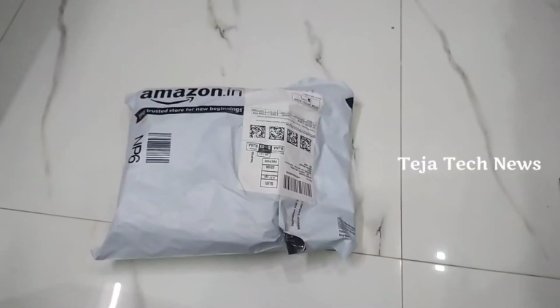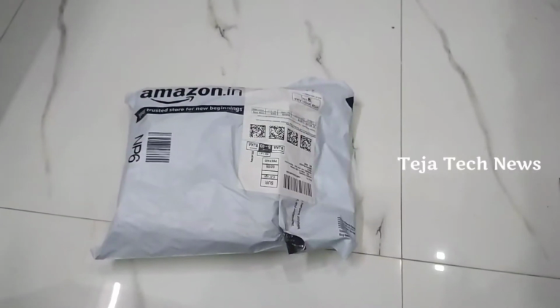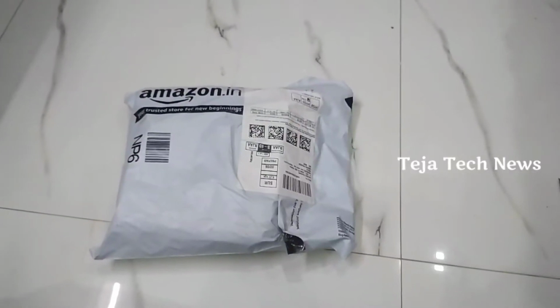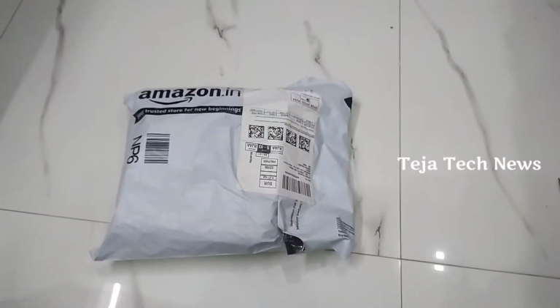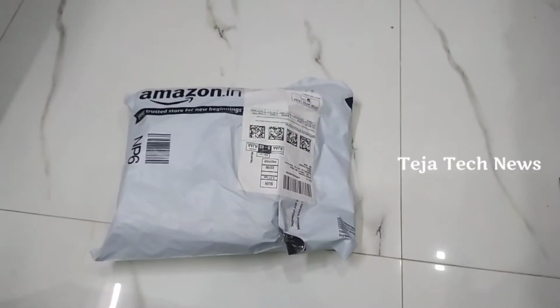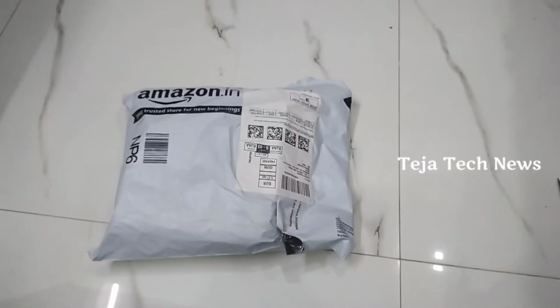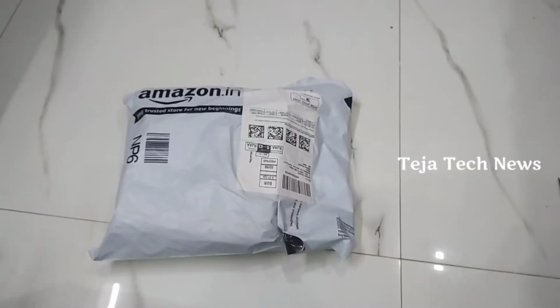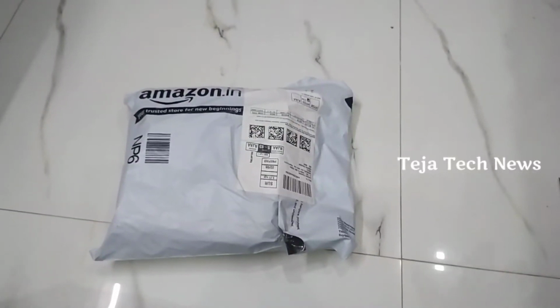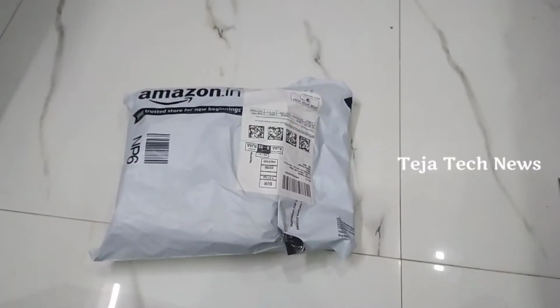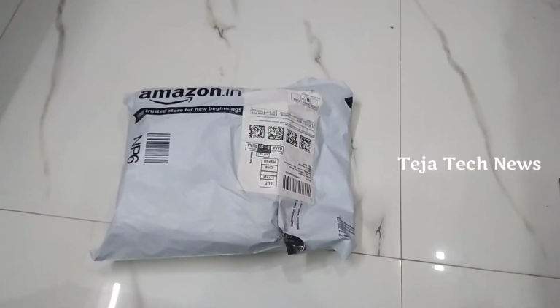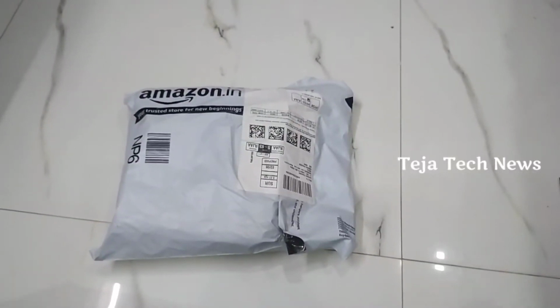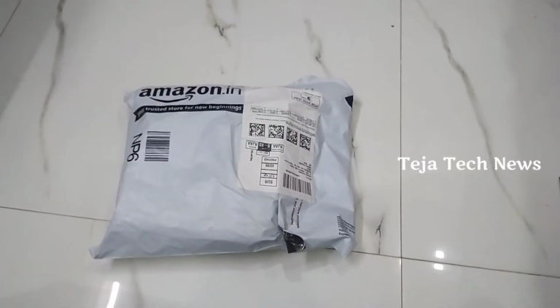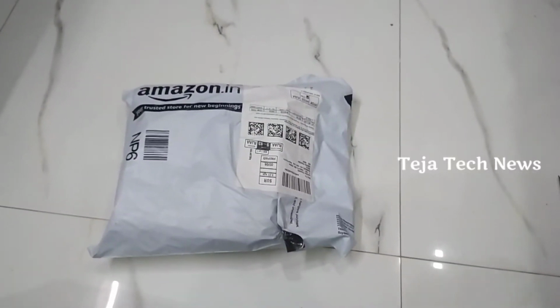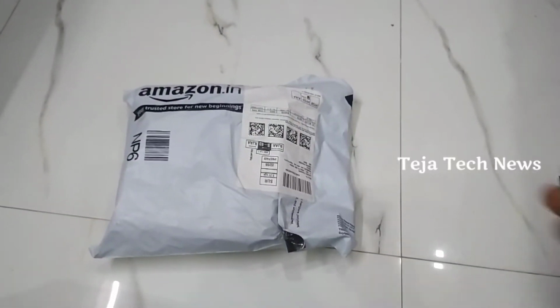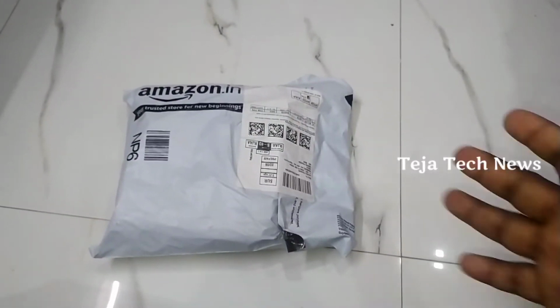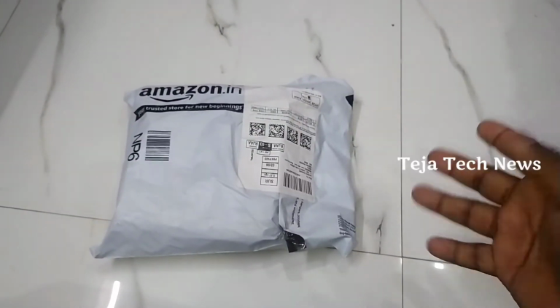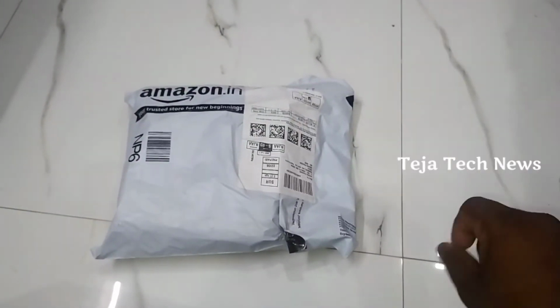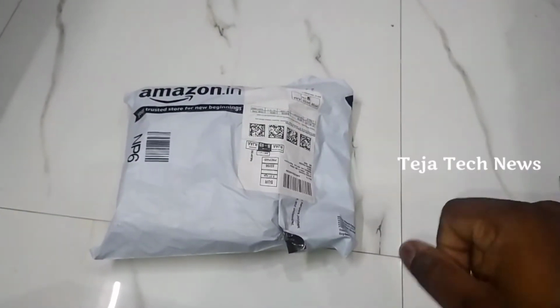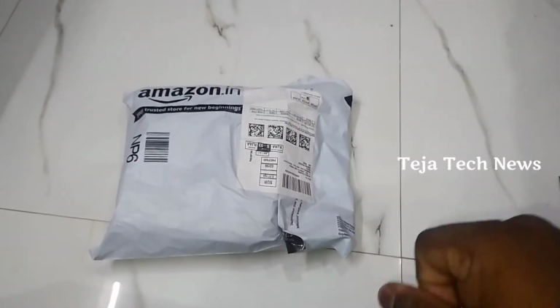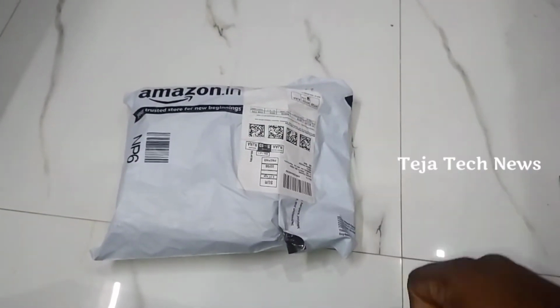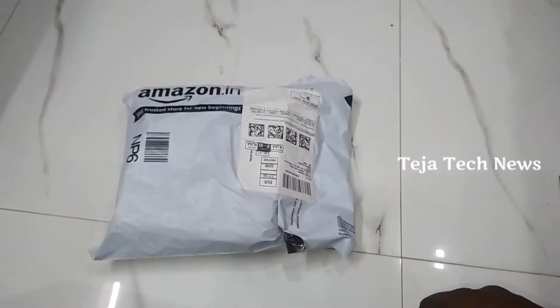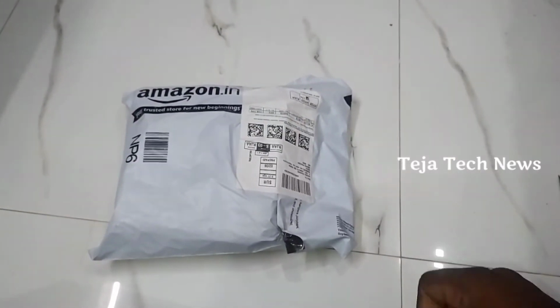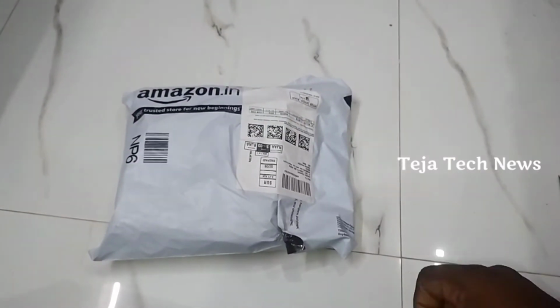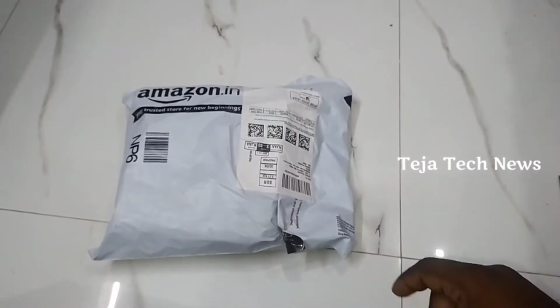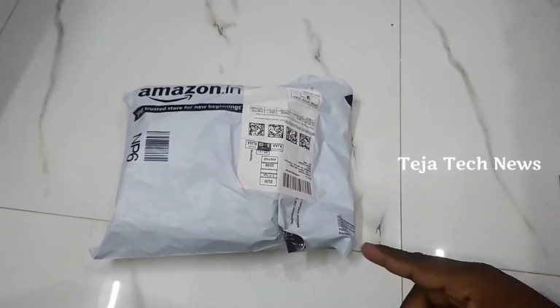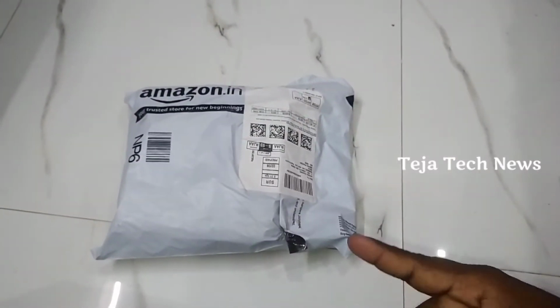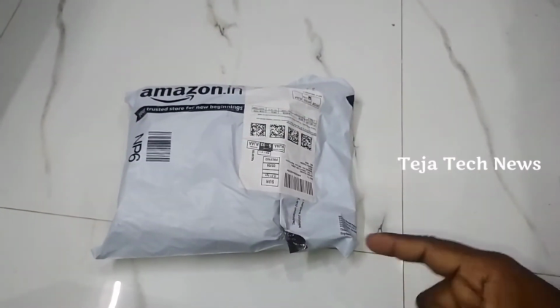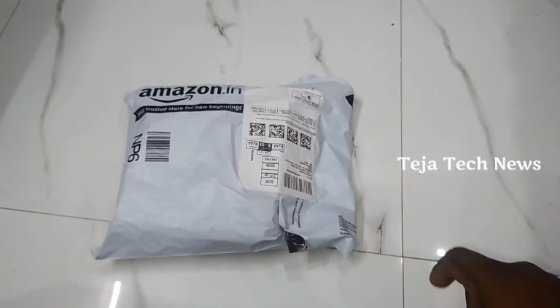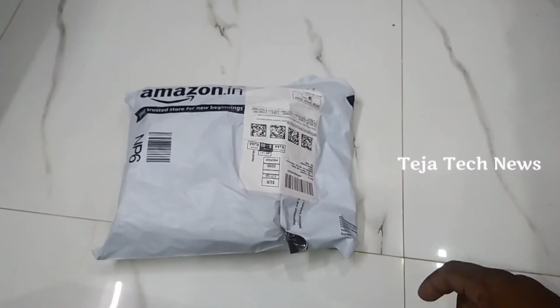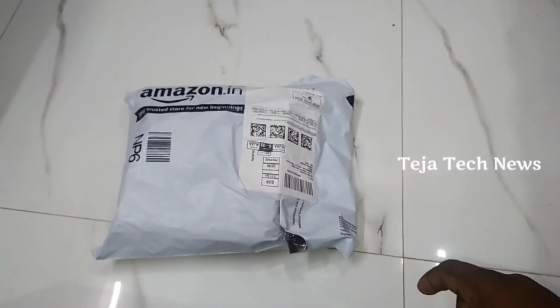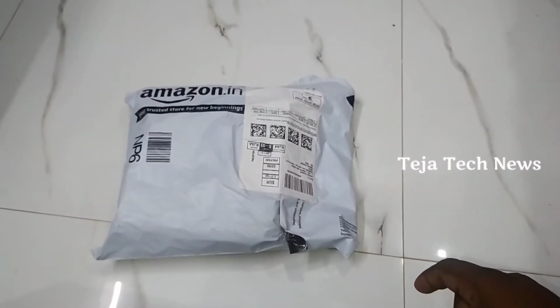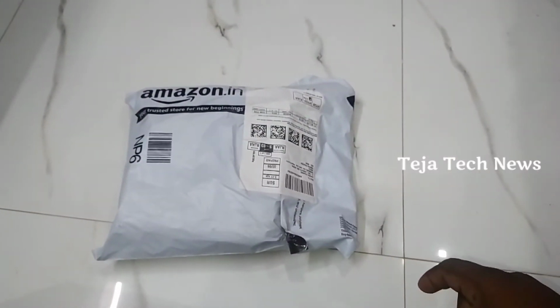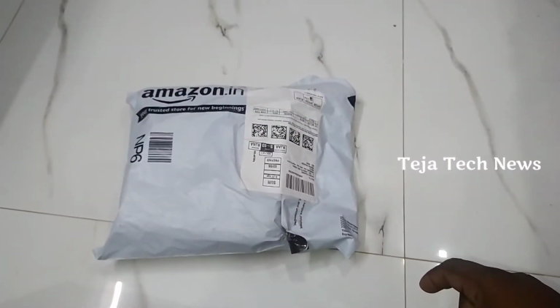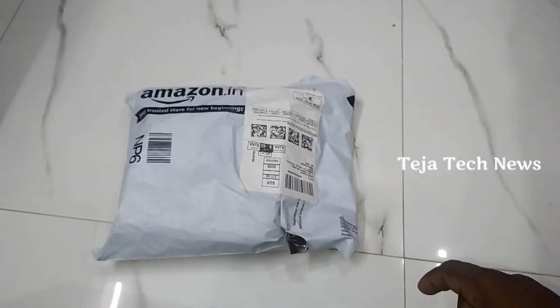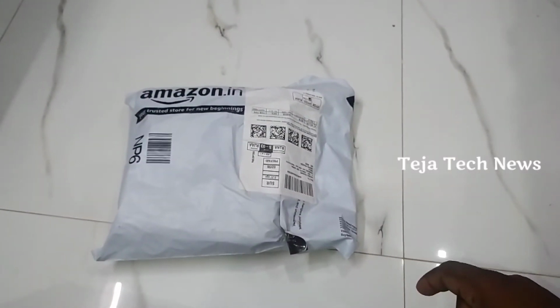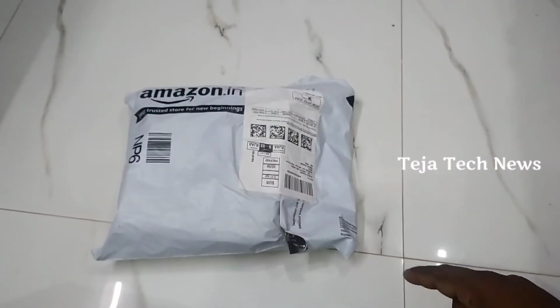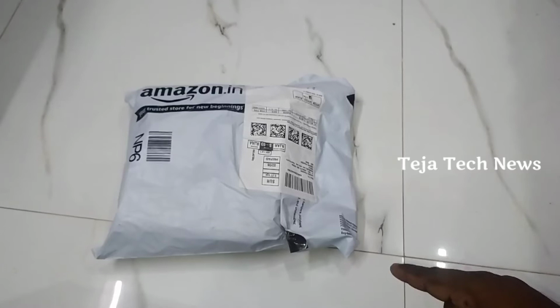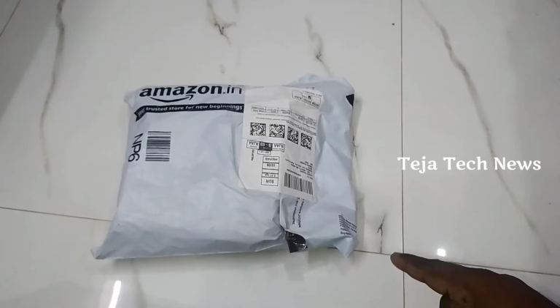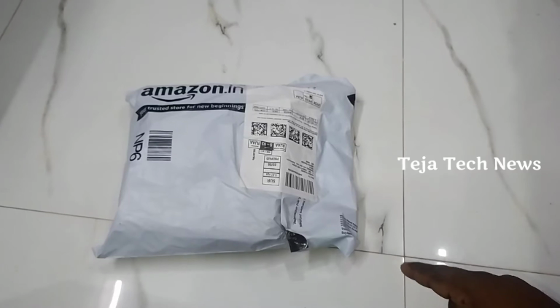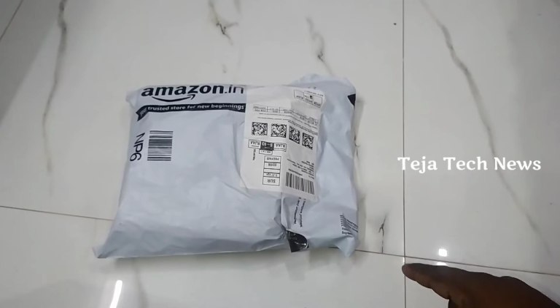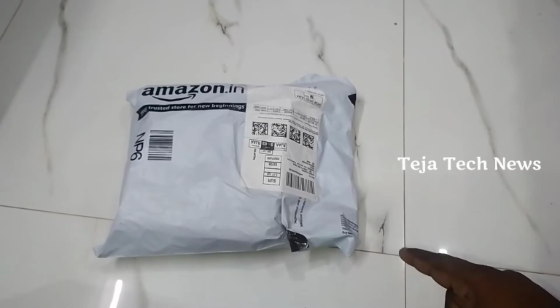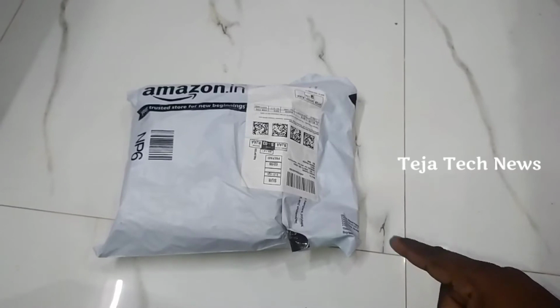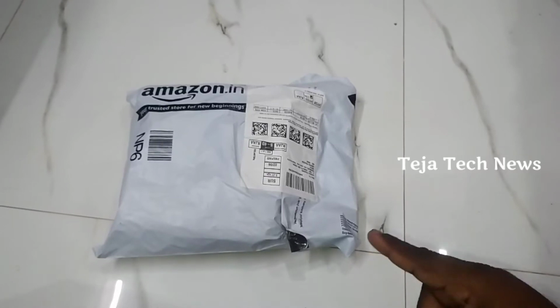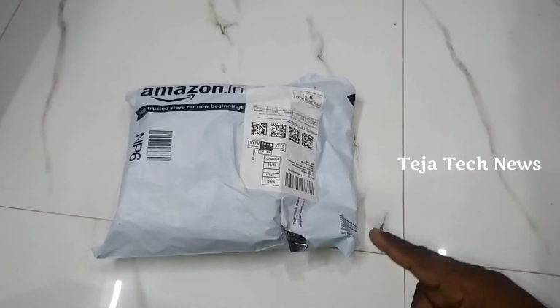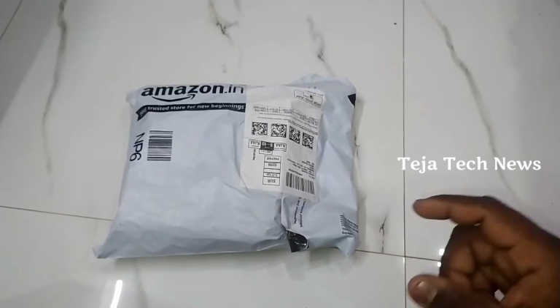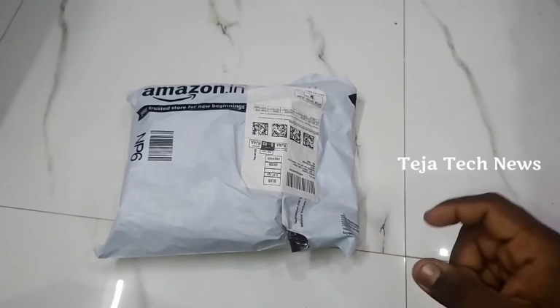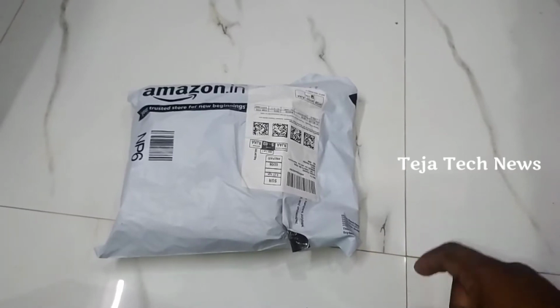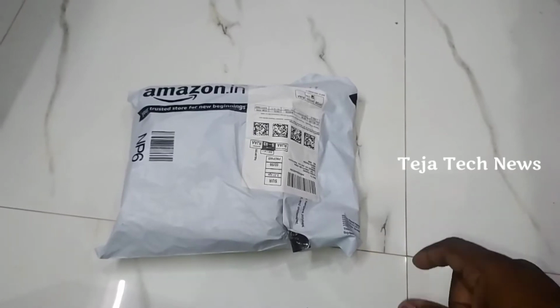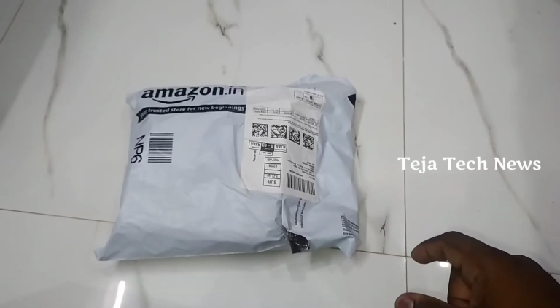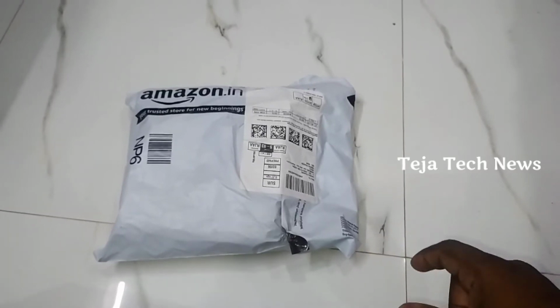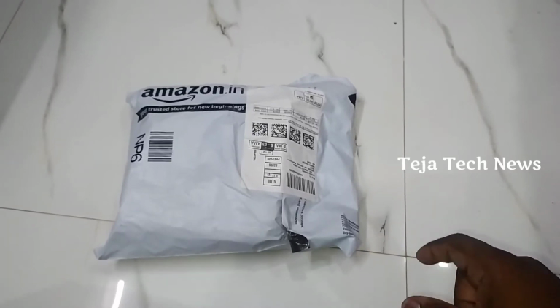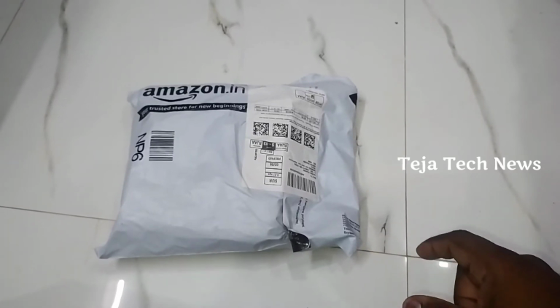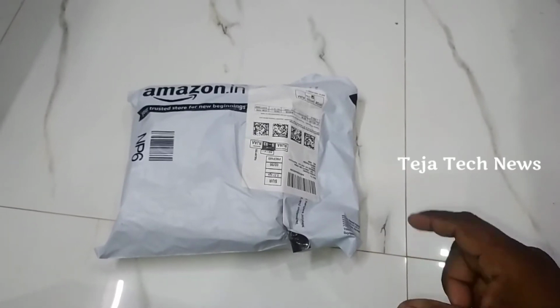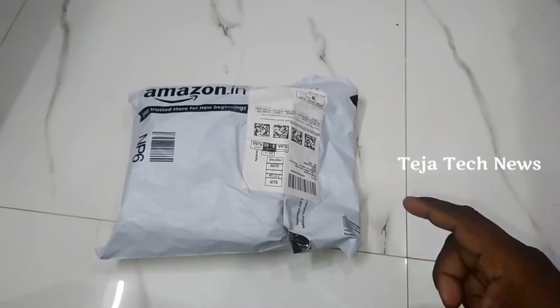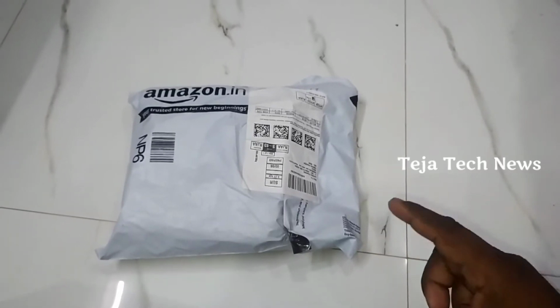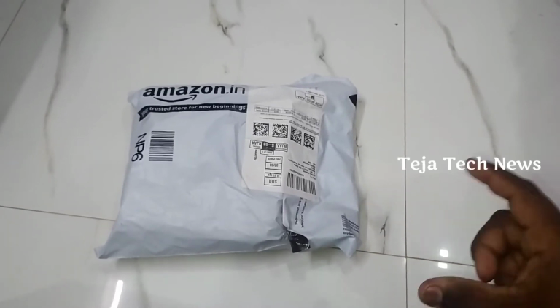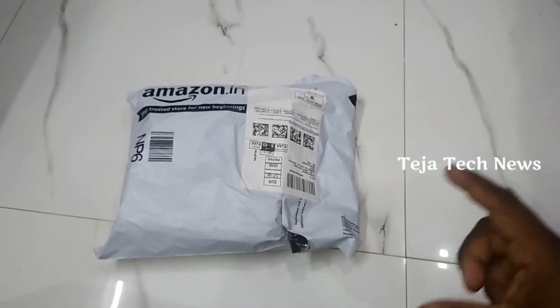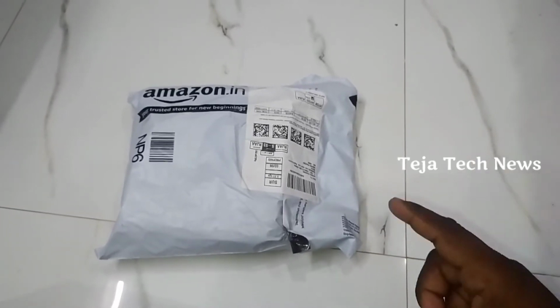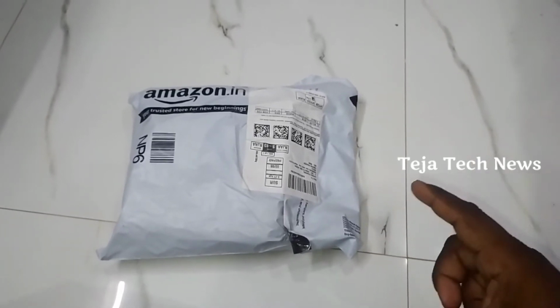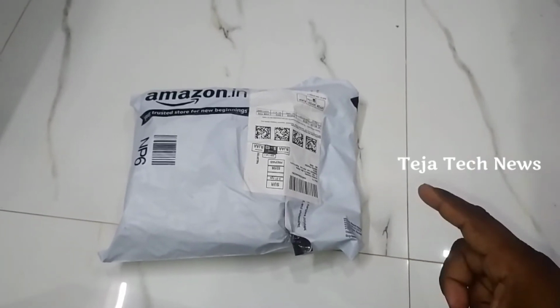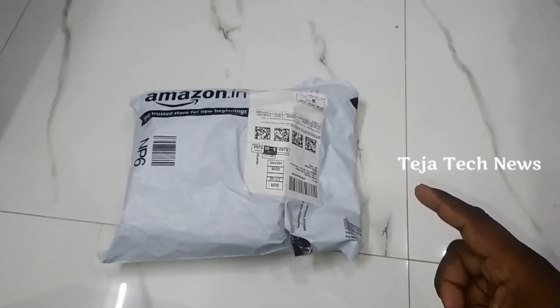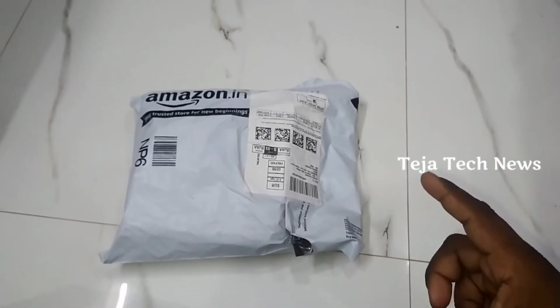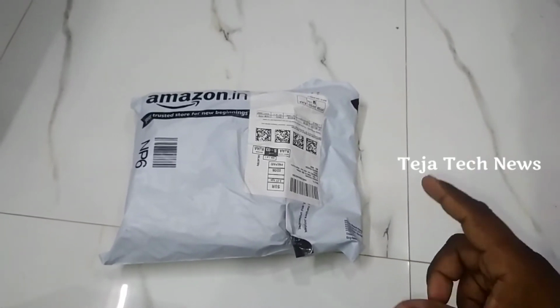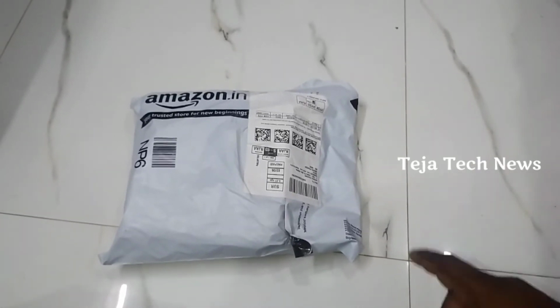Hi friends, I am Suri Teja. Today I am going to unbox the TP-Link Wi-Fi CC camera.